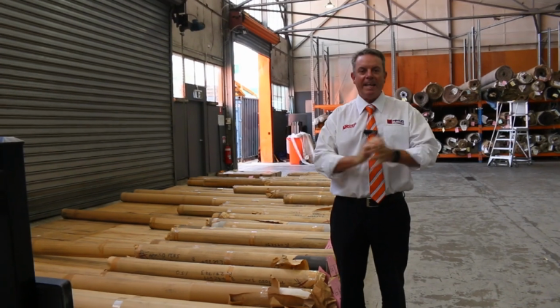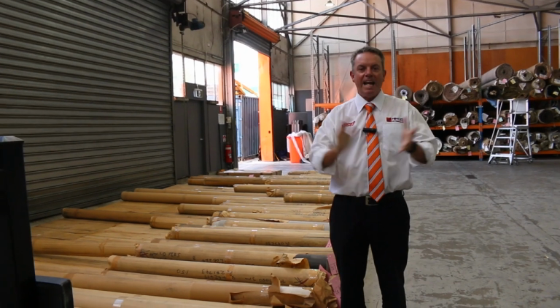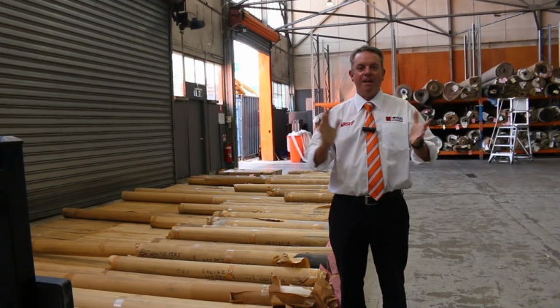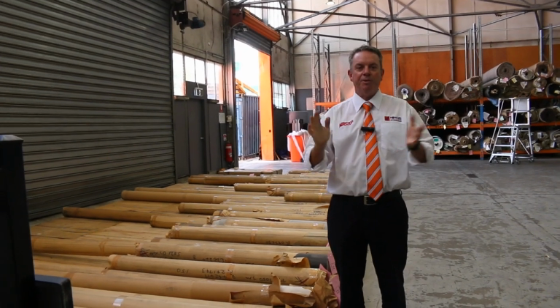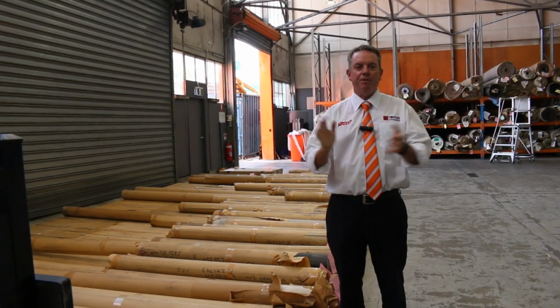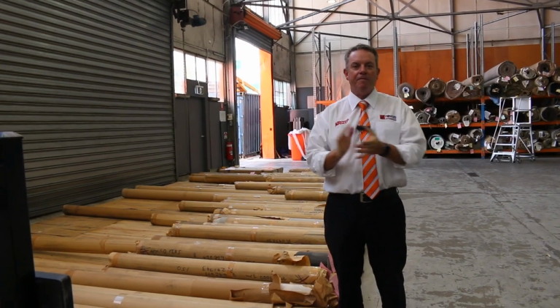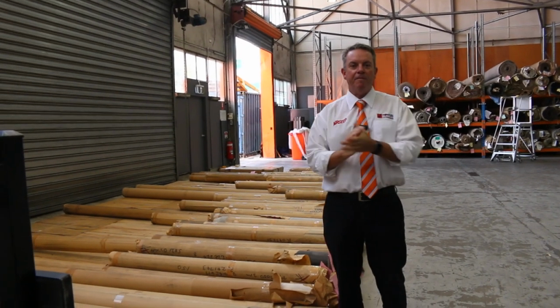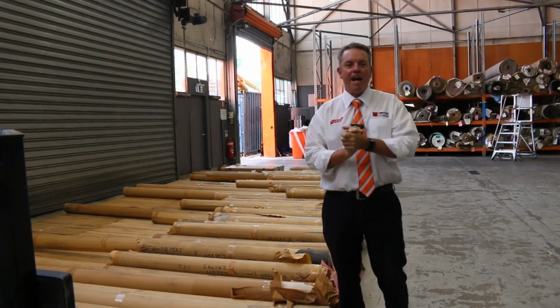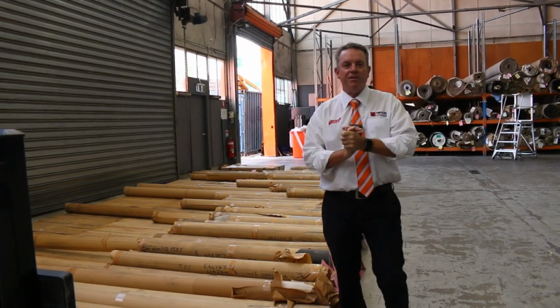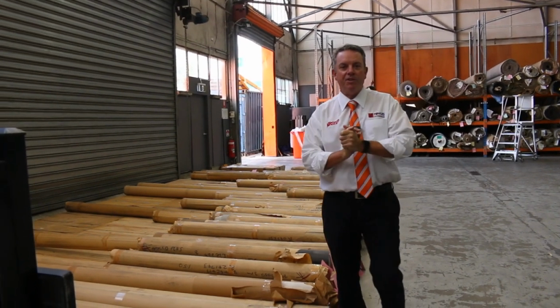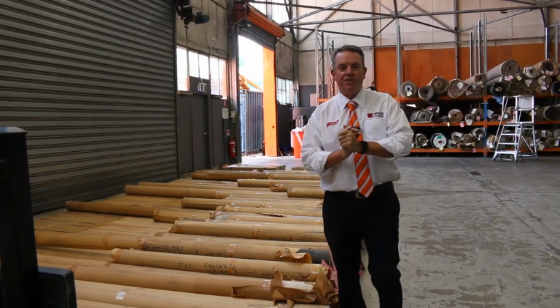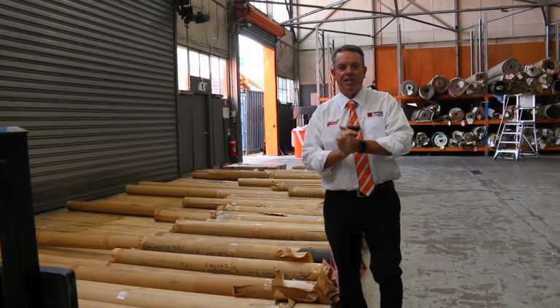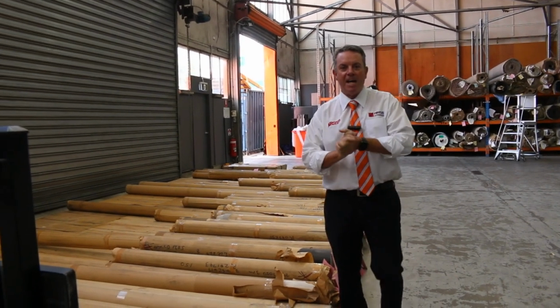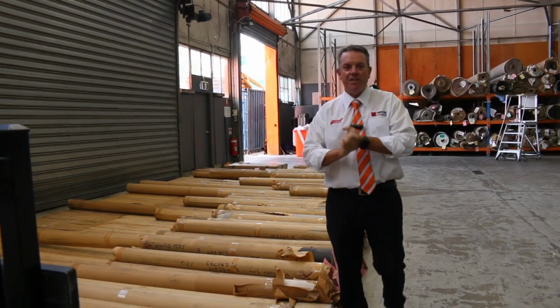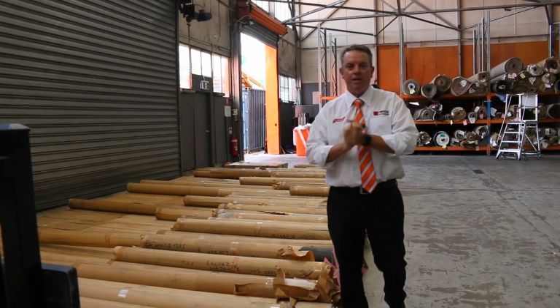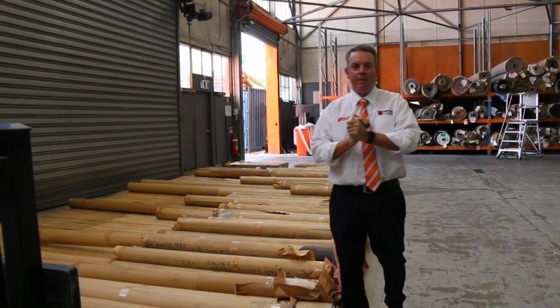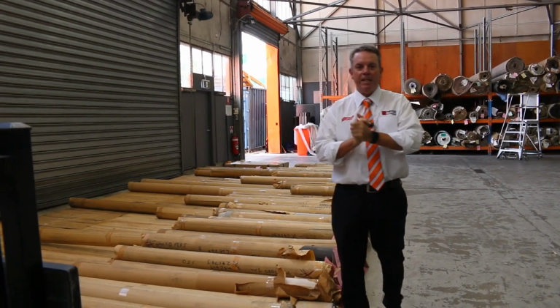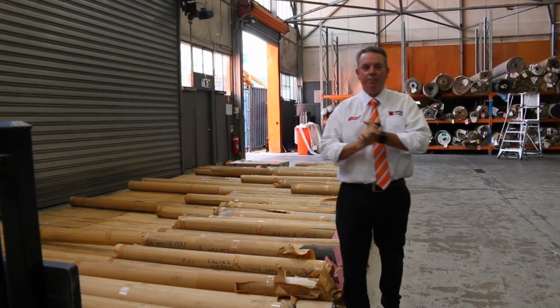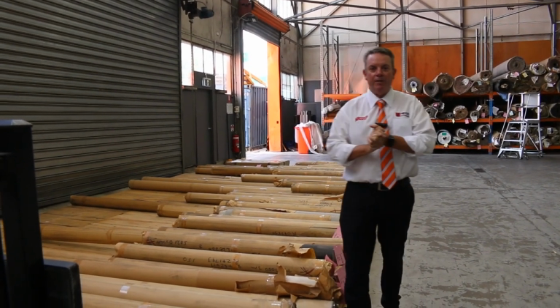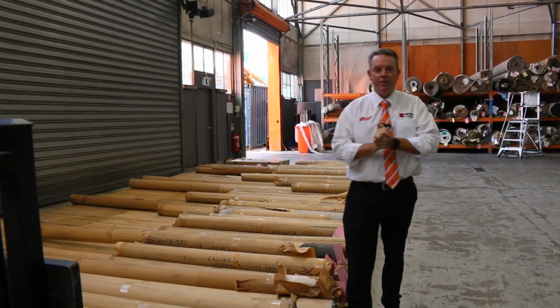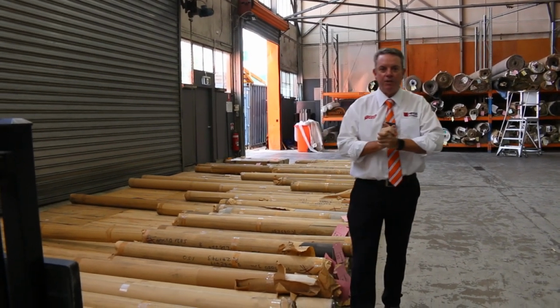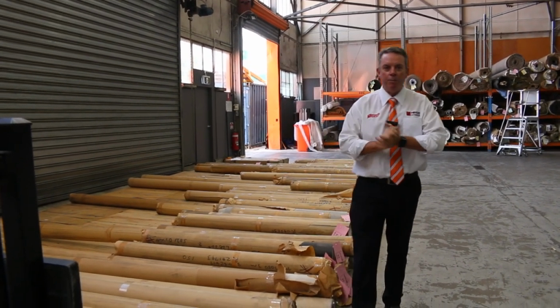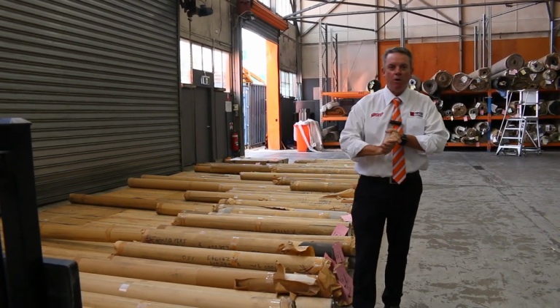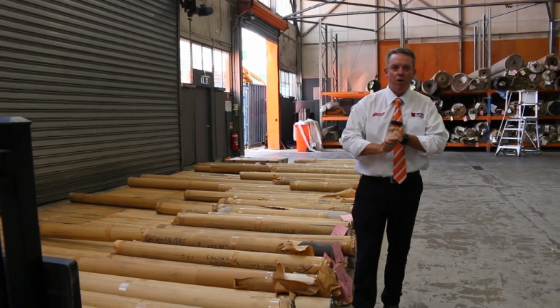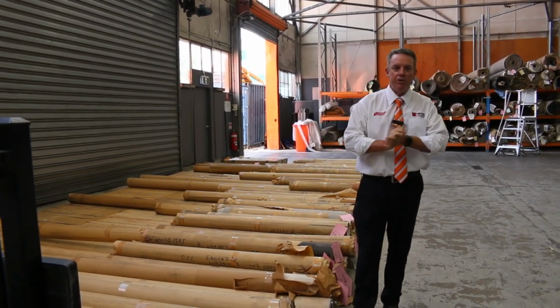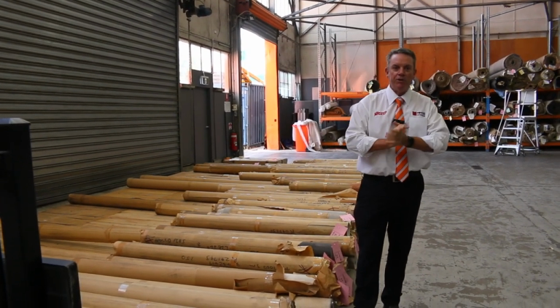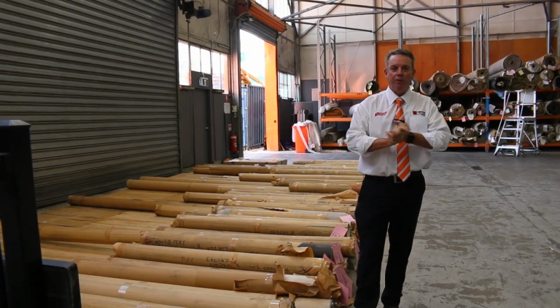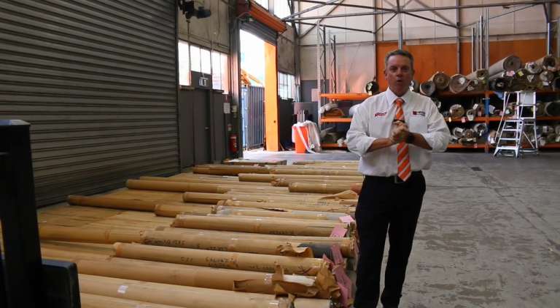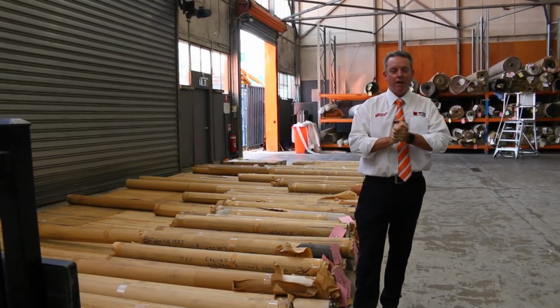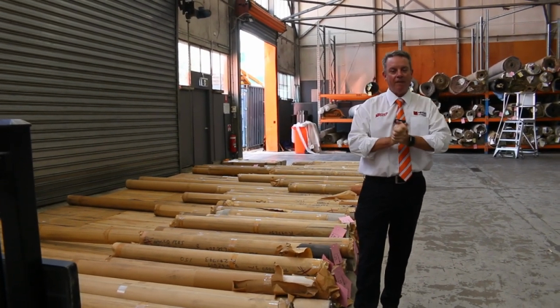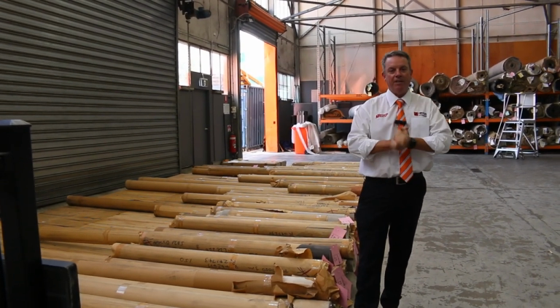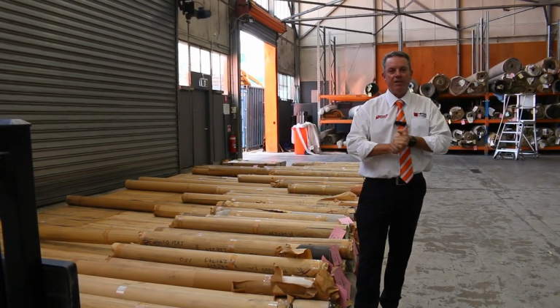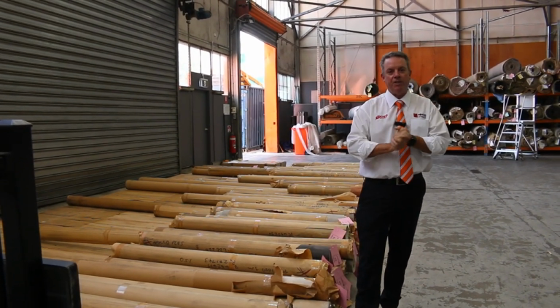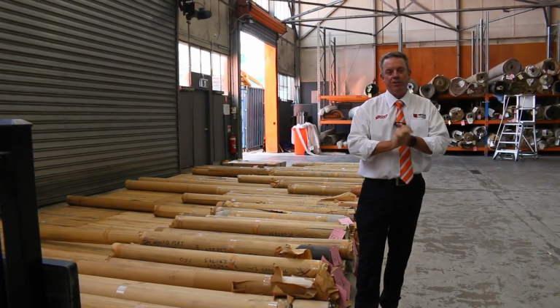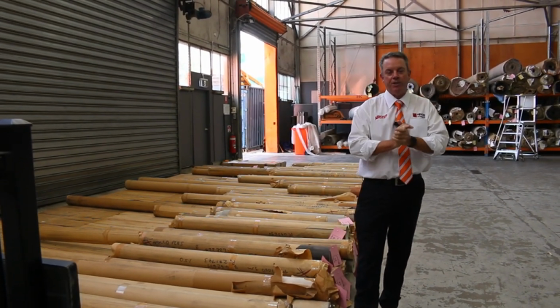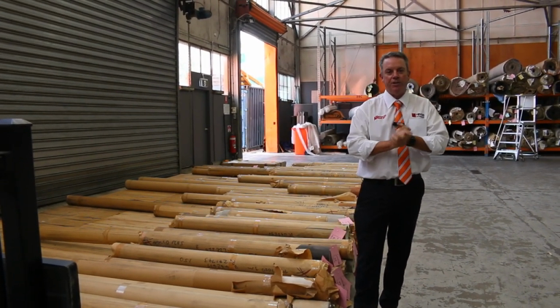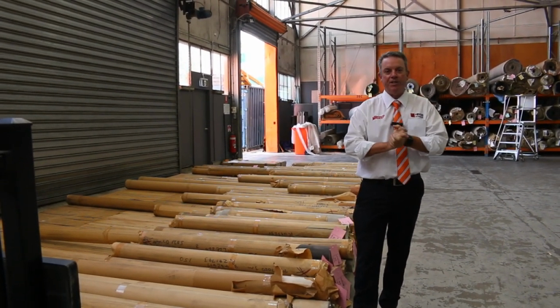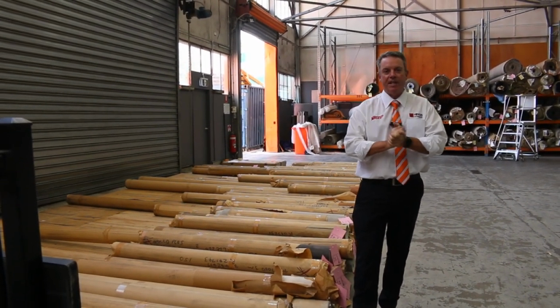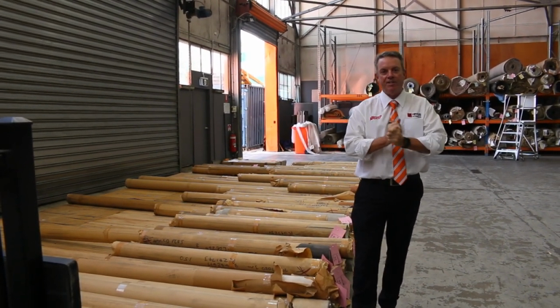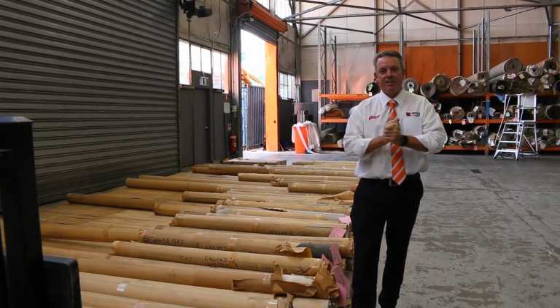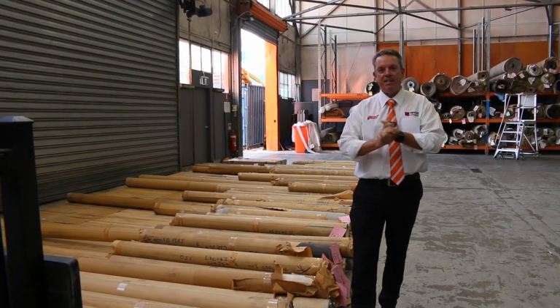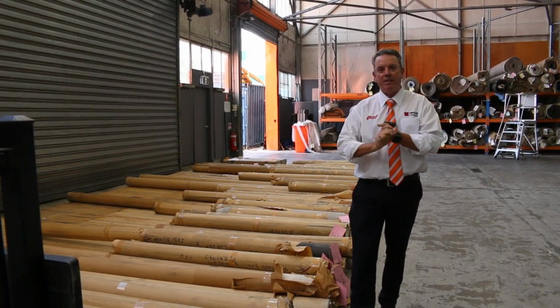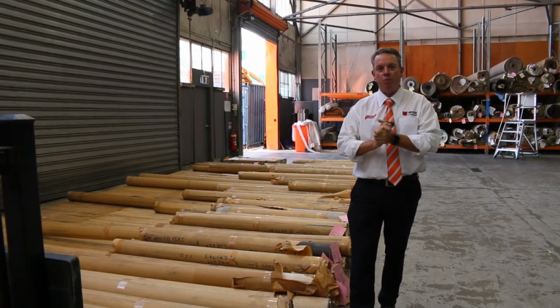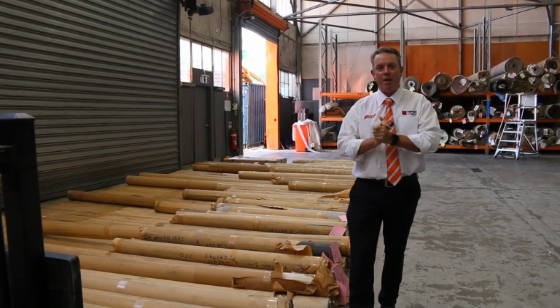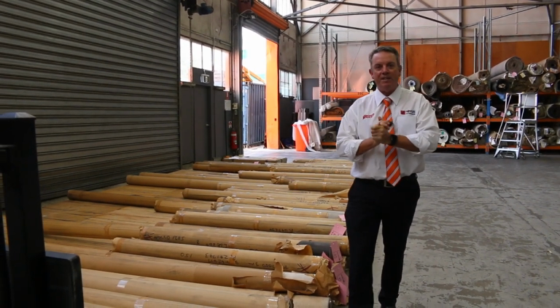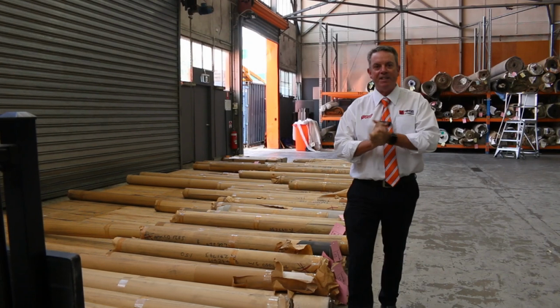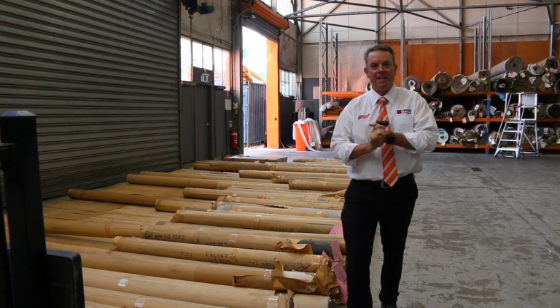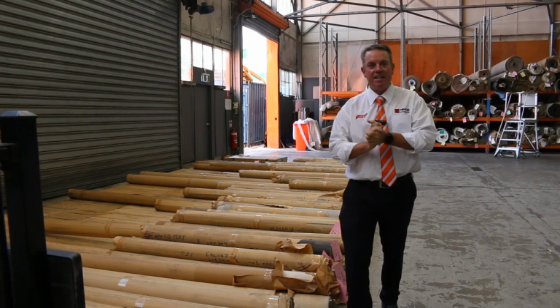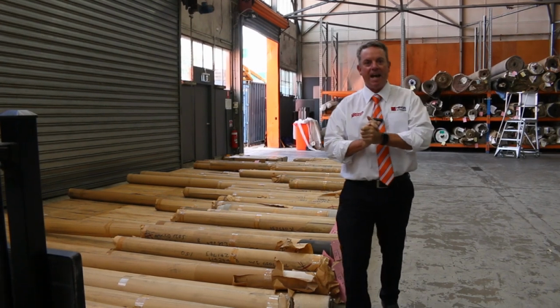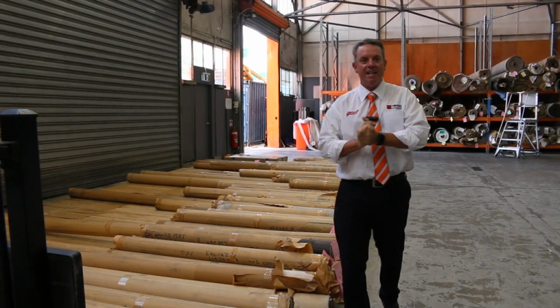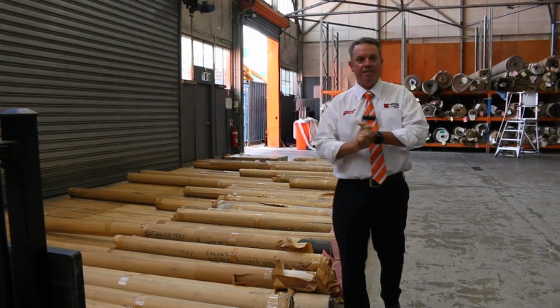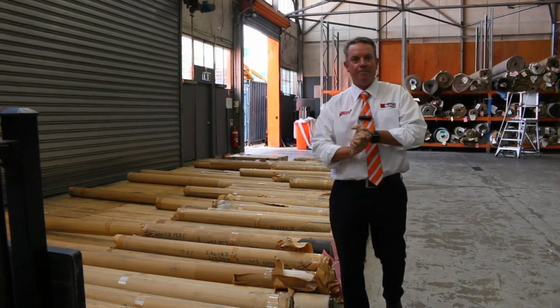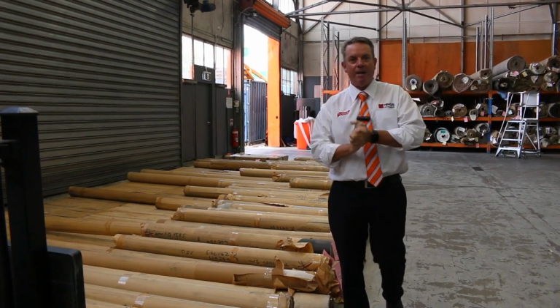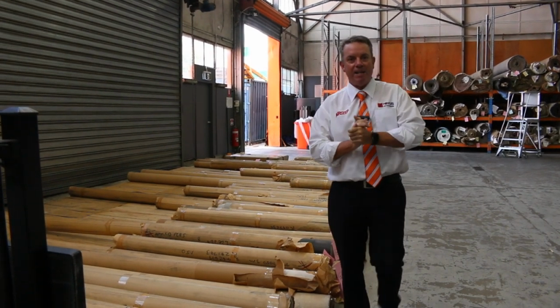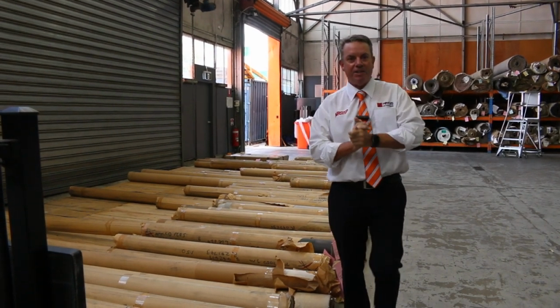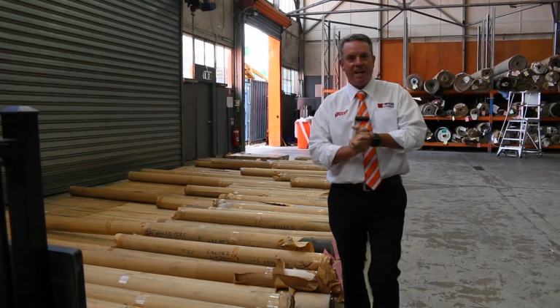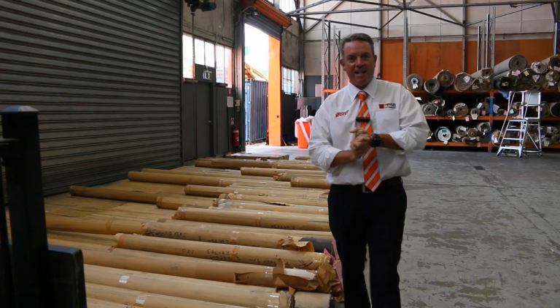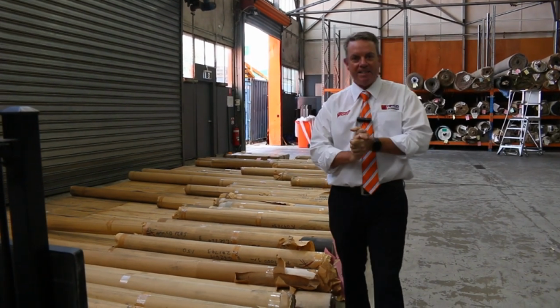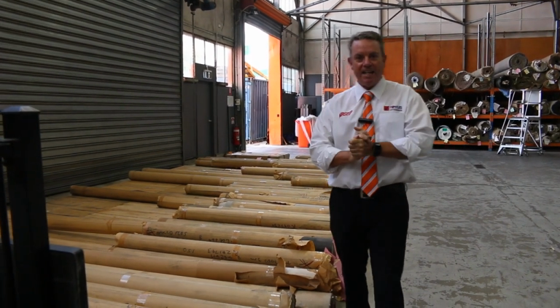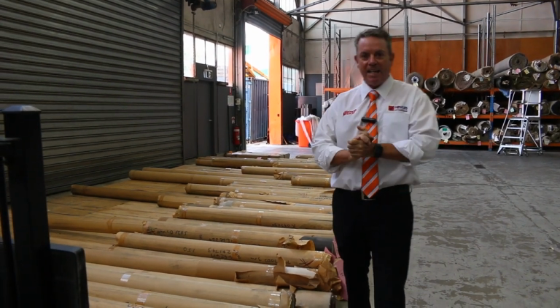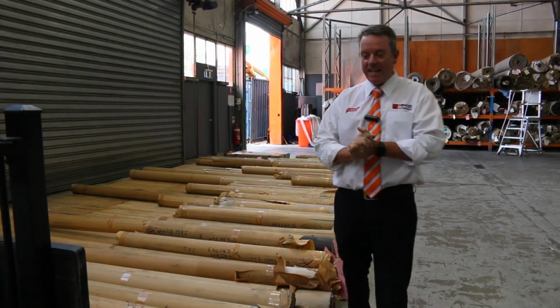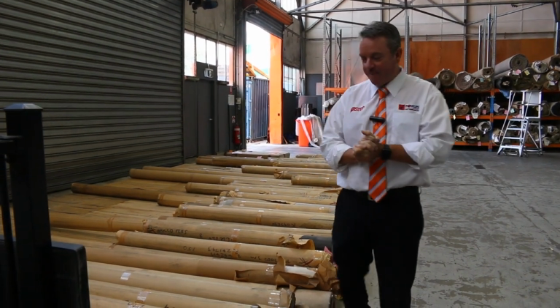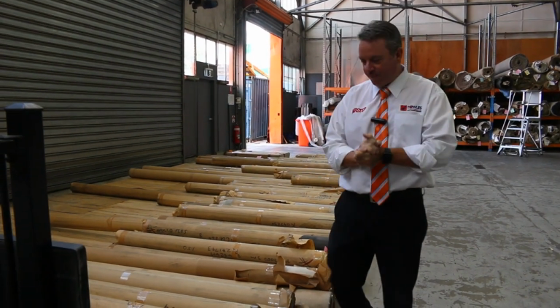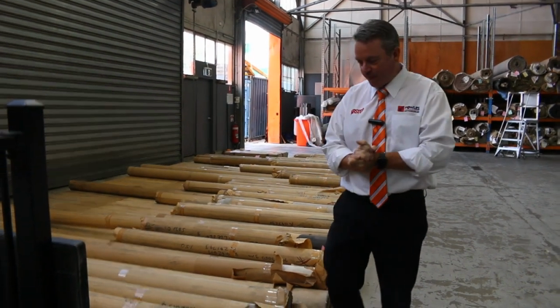G'day, I'm John from Fowler's Auction Styles. I'm here to preview tomorrow's floor coverings auction — that's Wednesday the 8th of March at 10 a.m.